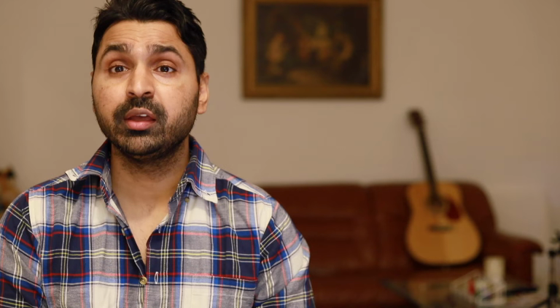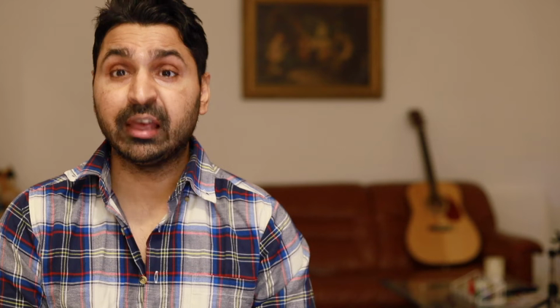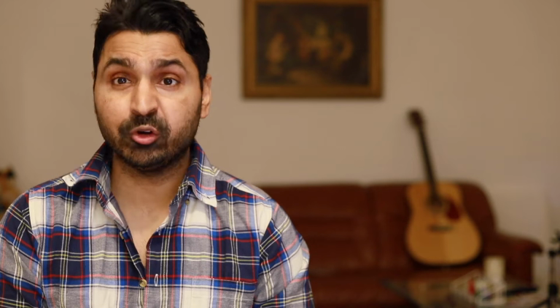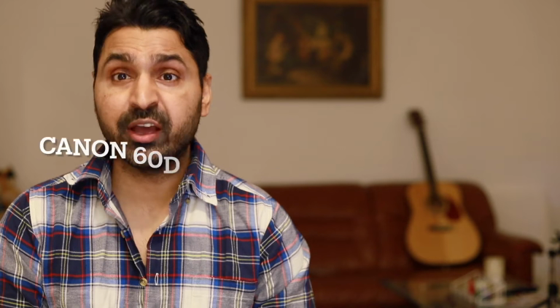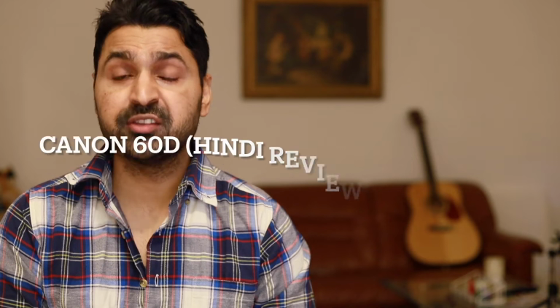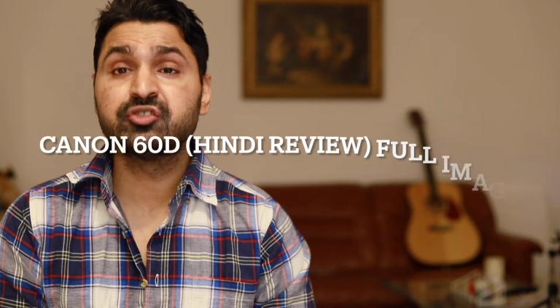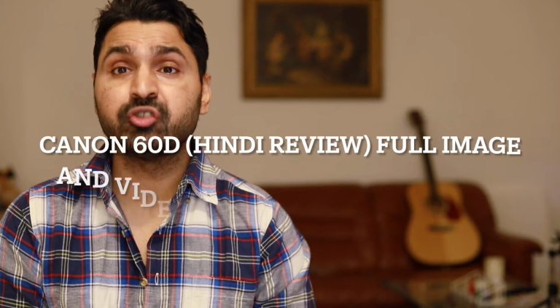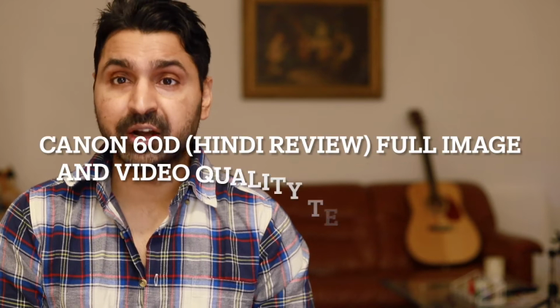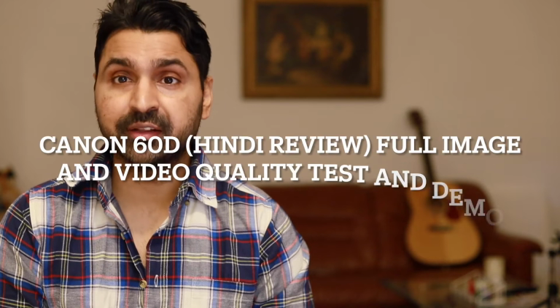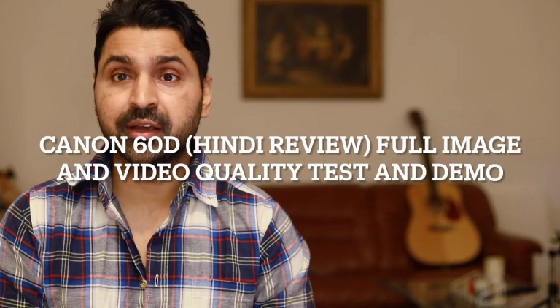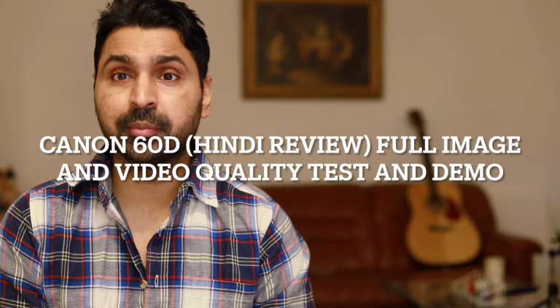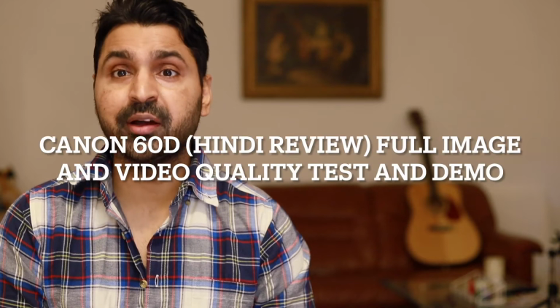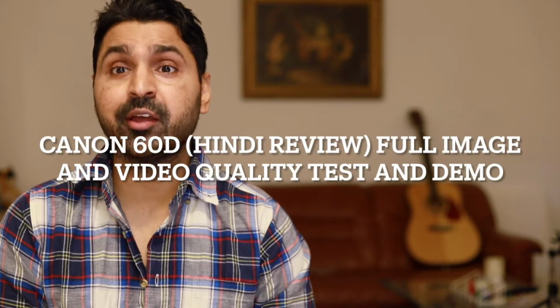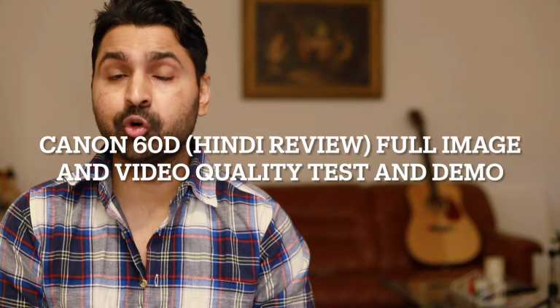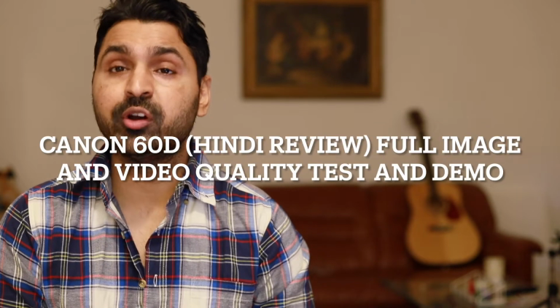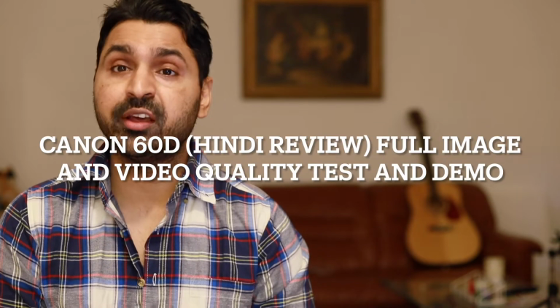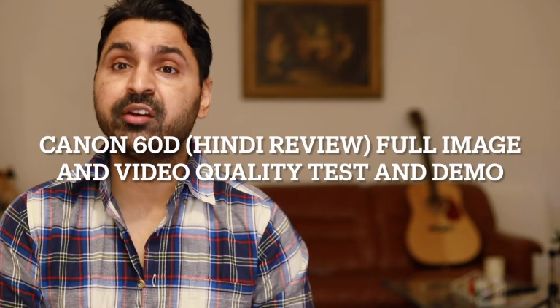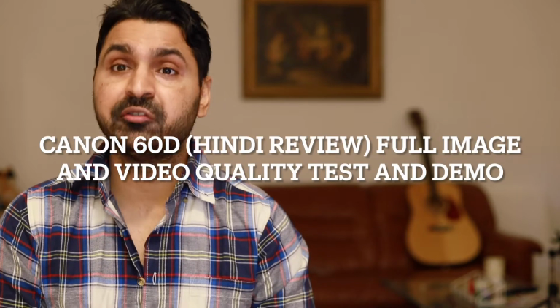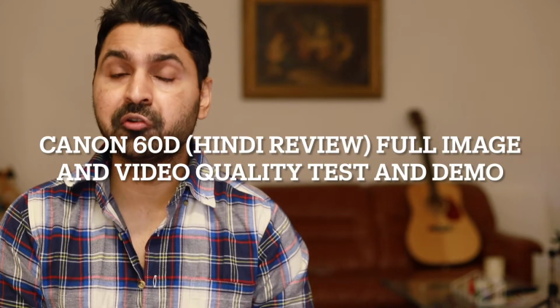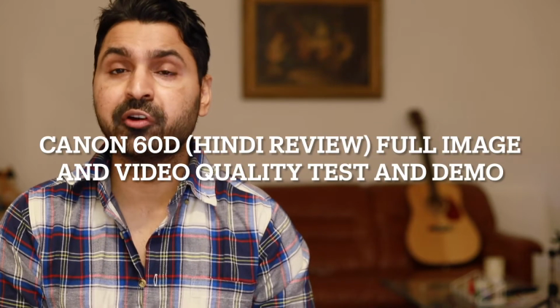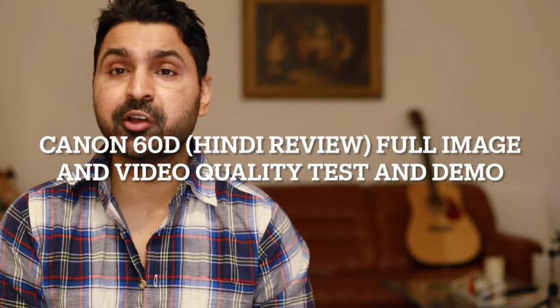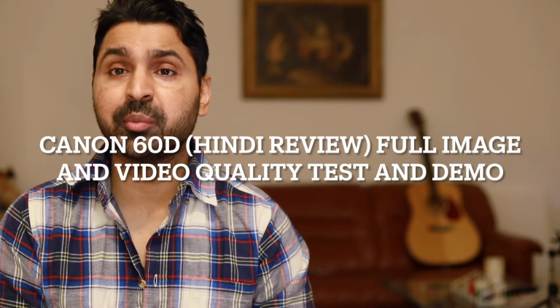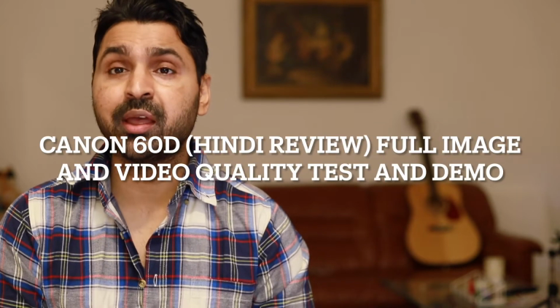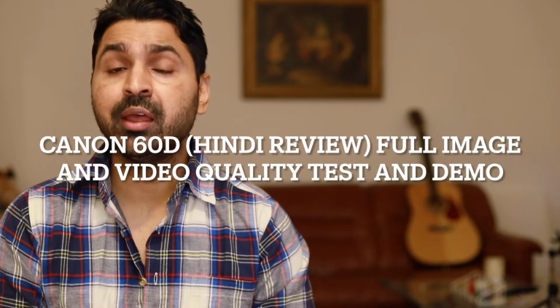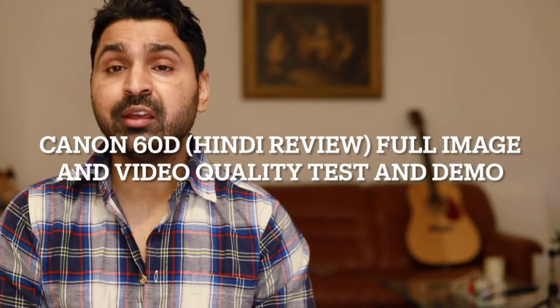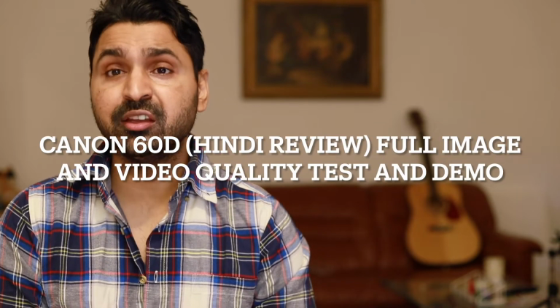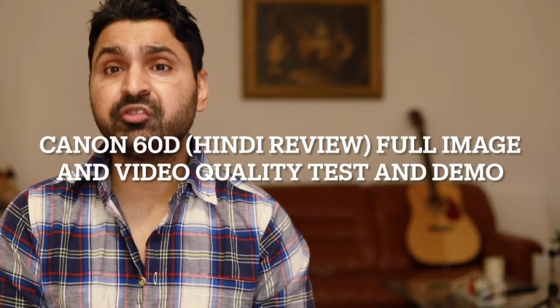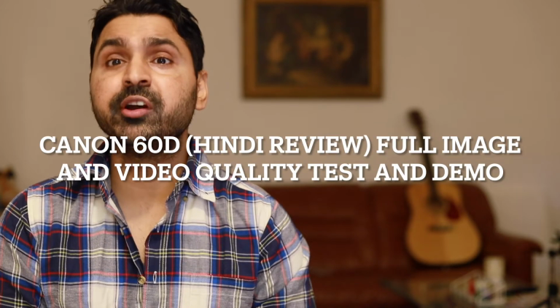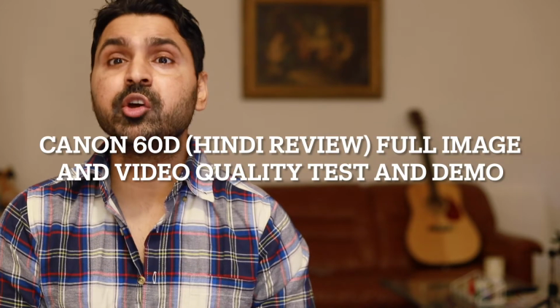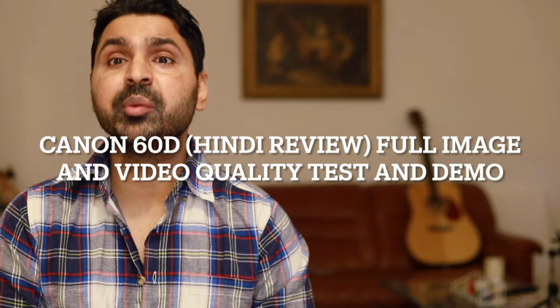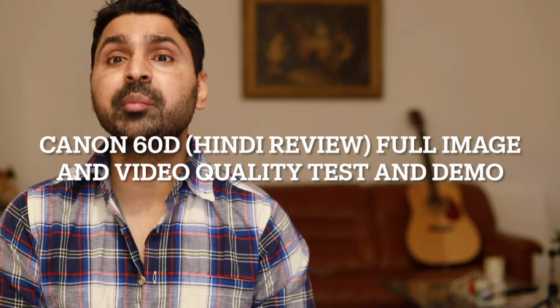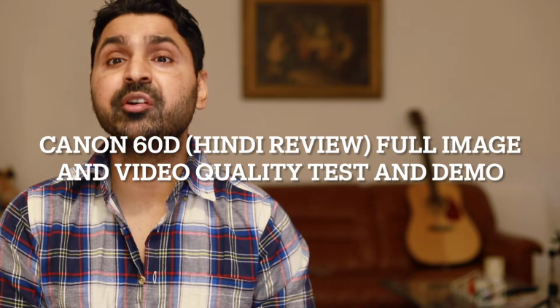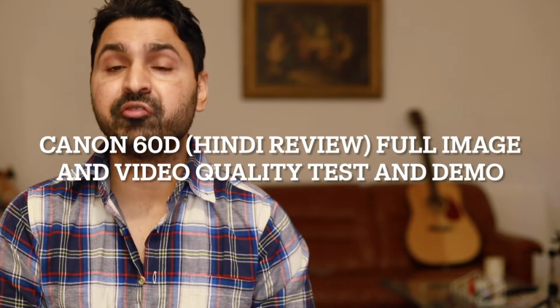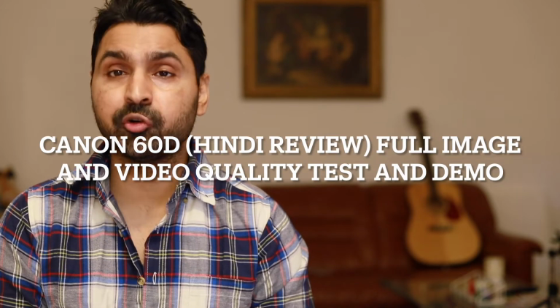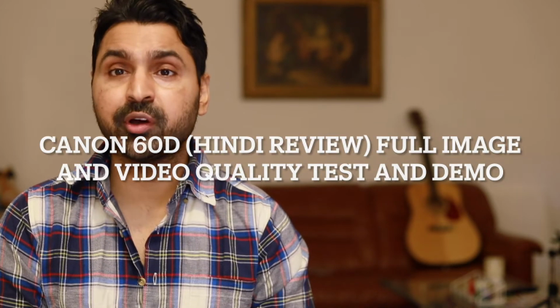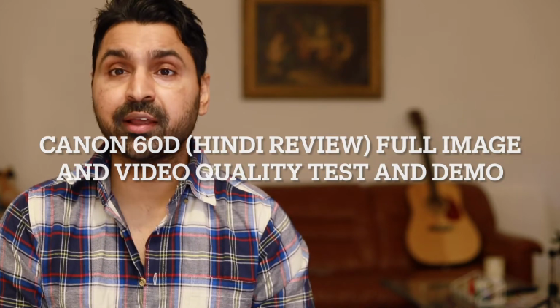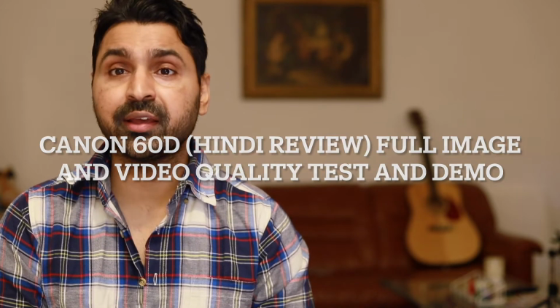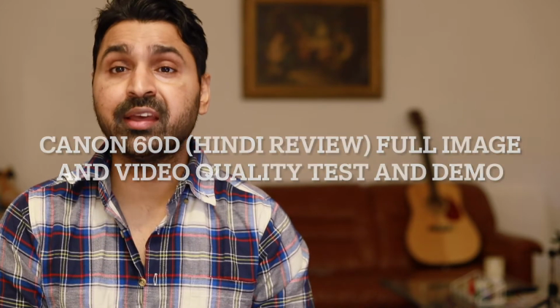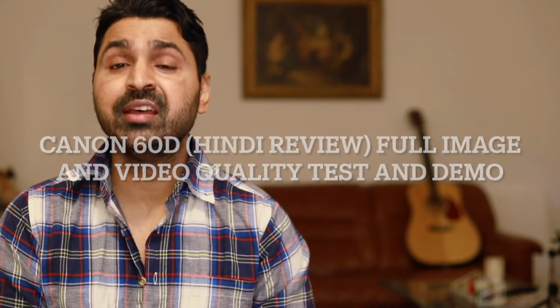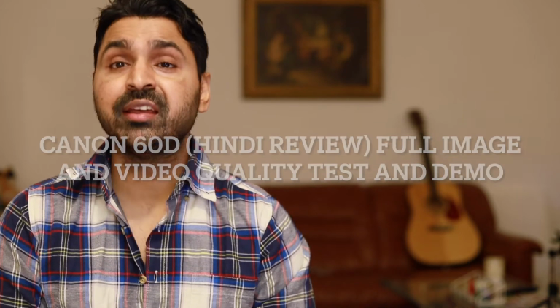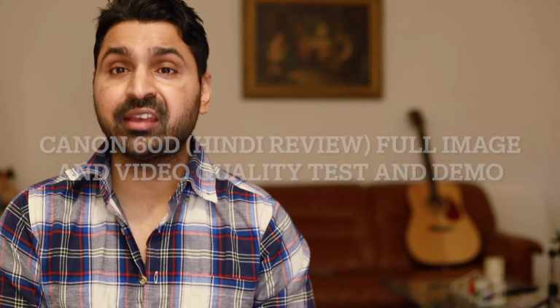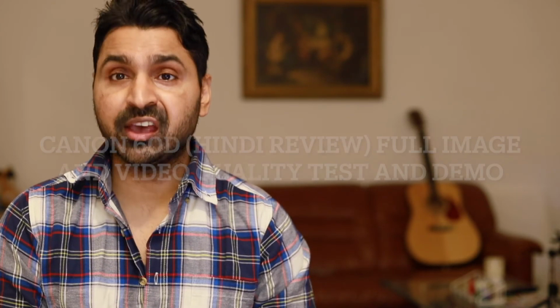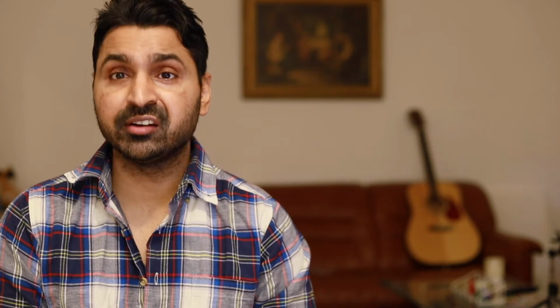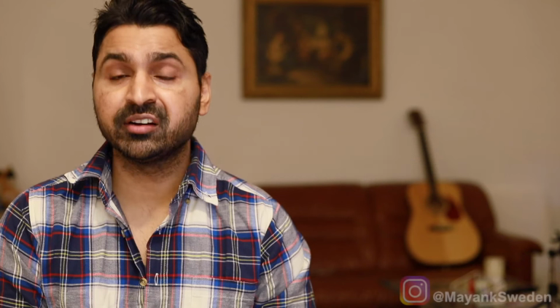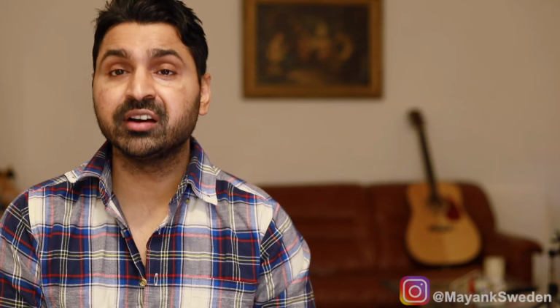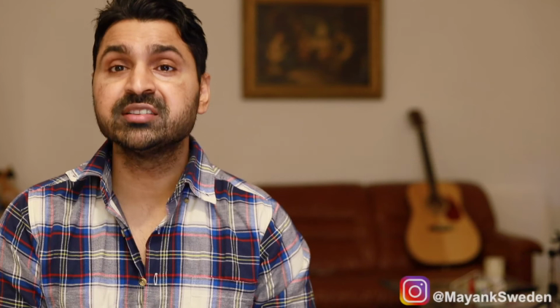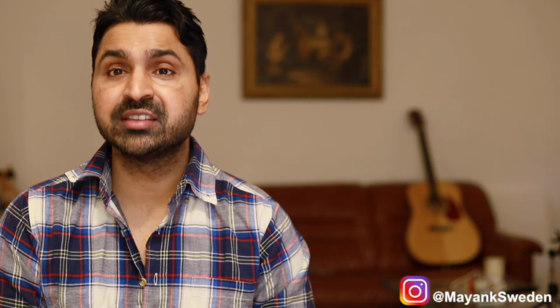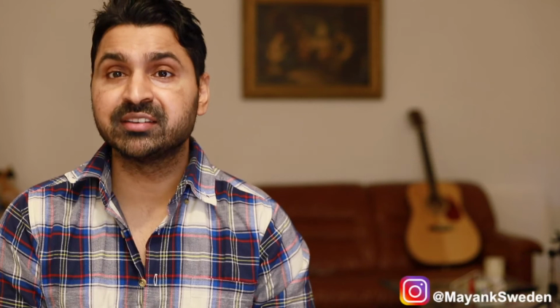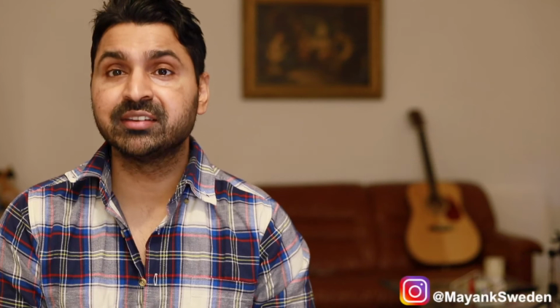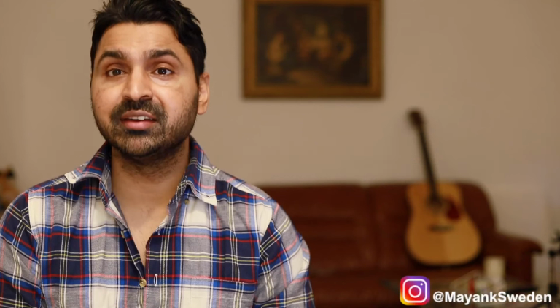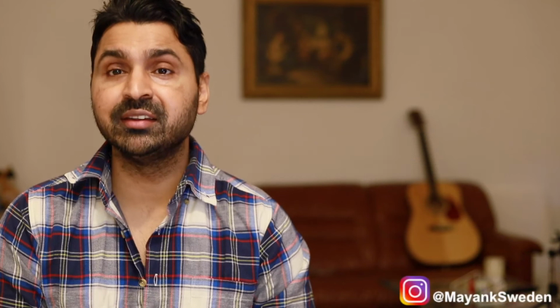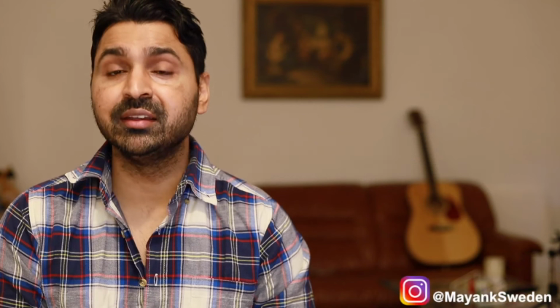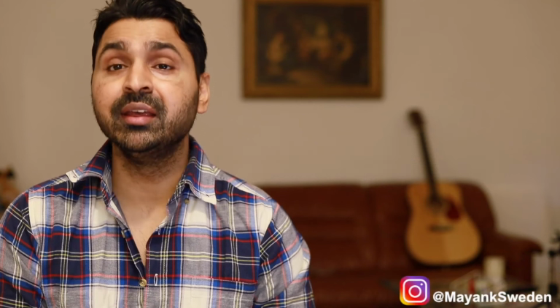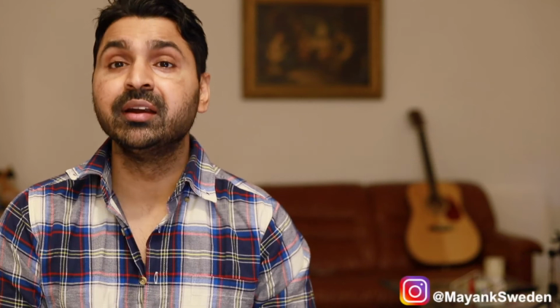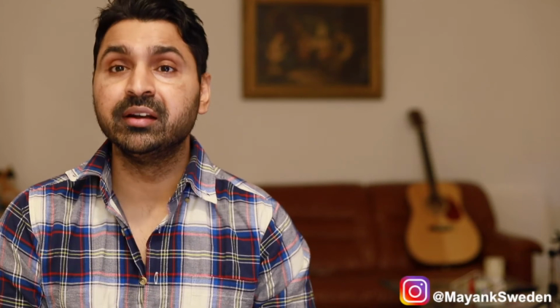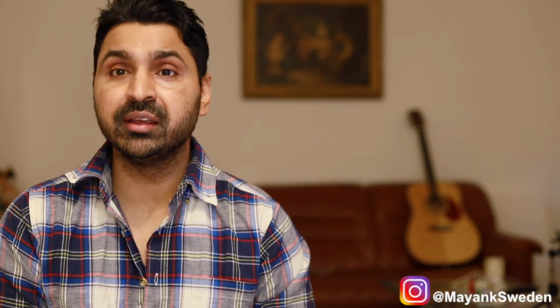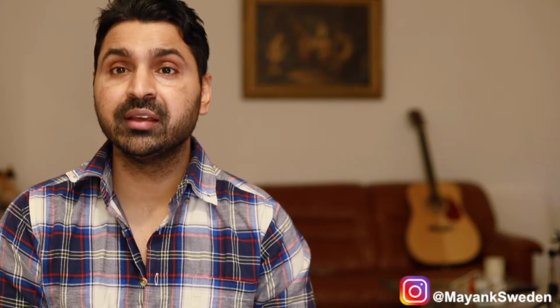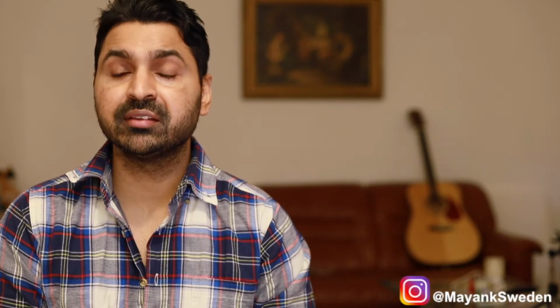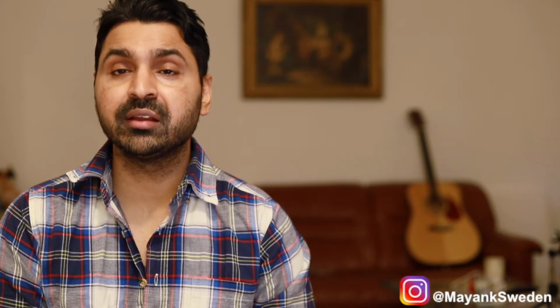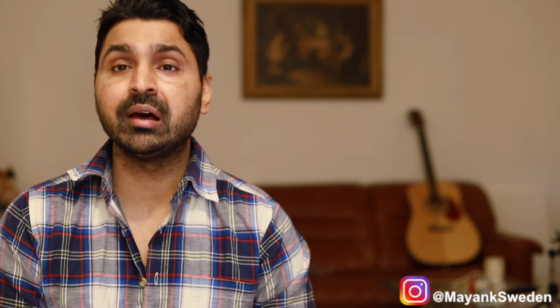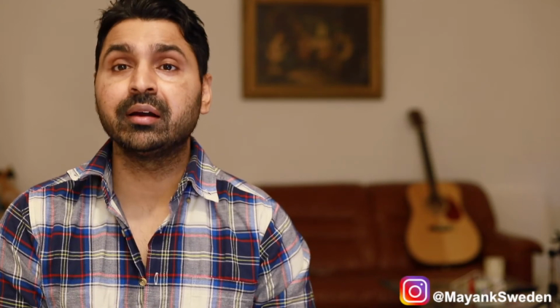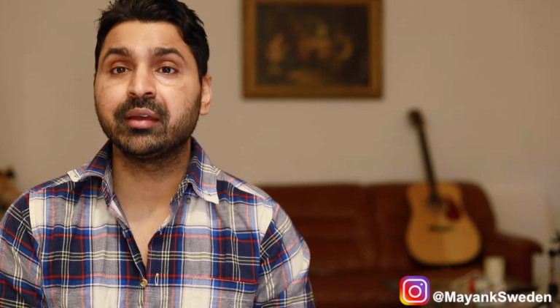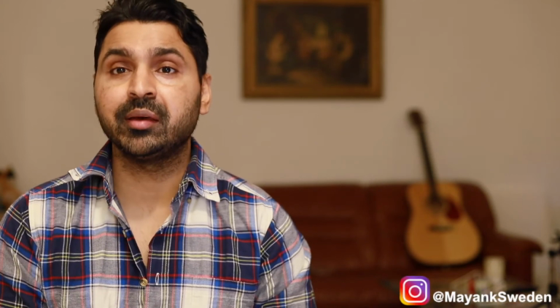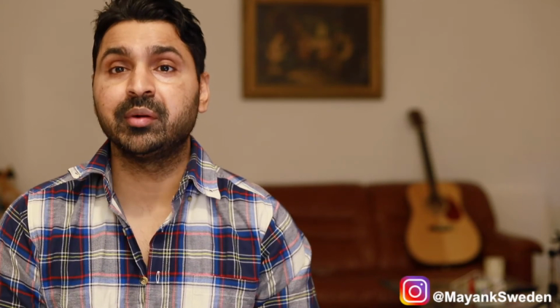Hello guys, welcome to another review video. In this video, we will review Canon's 60D DSLR camera.